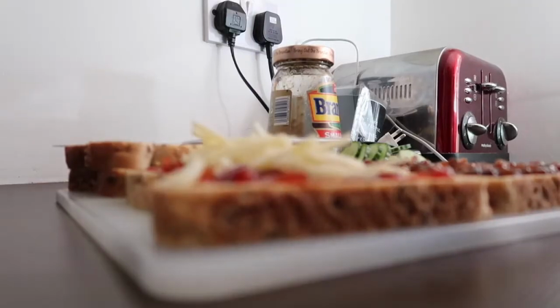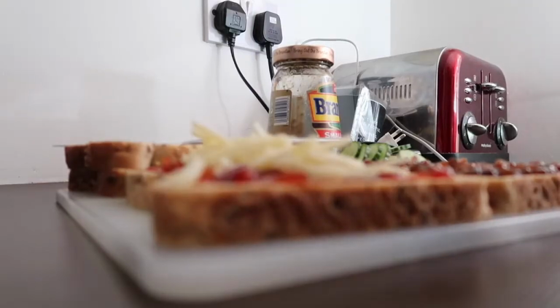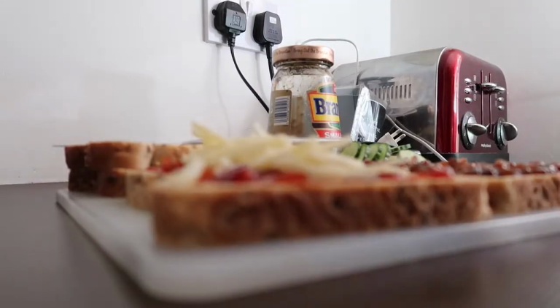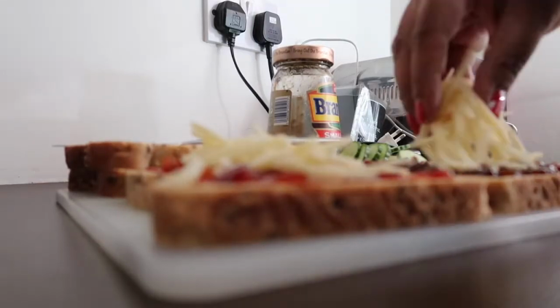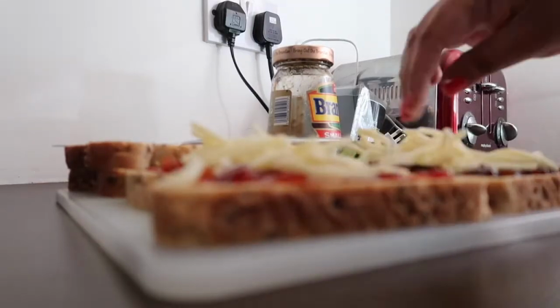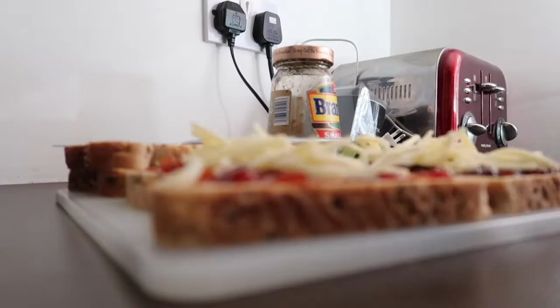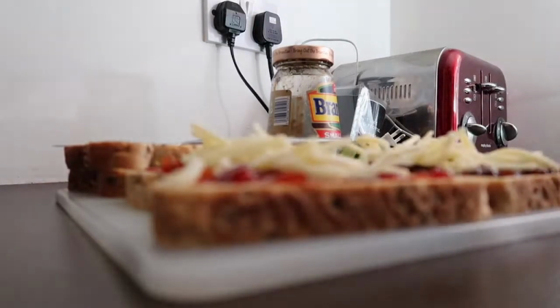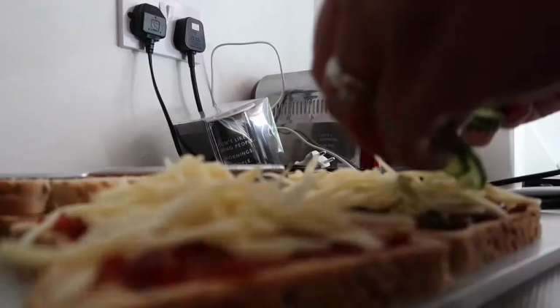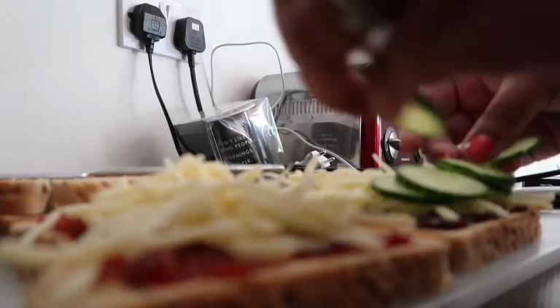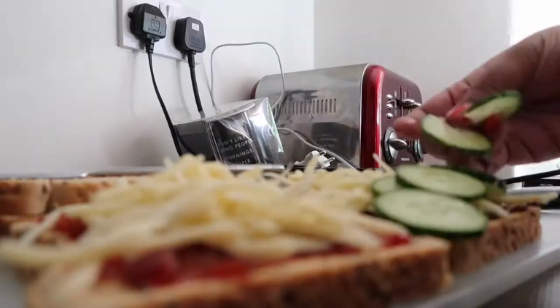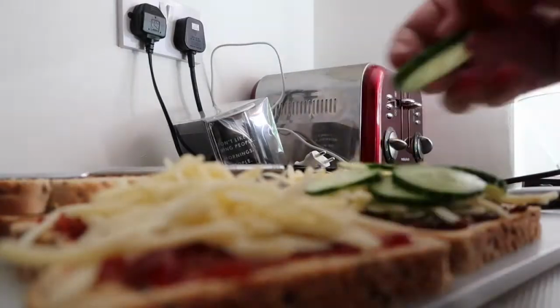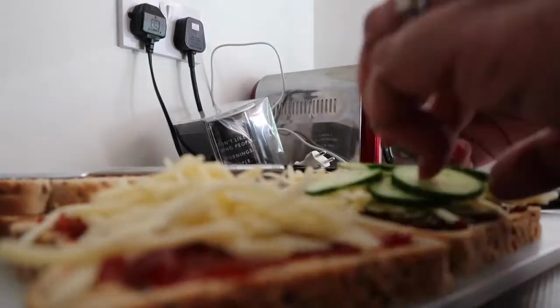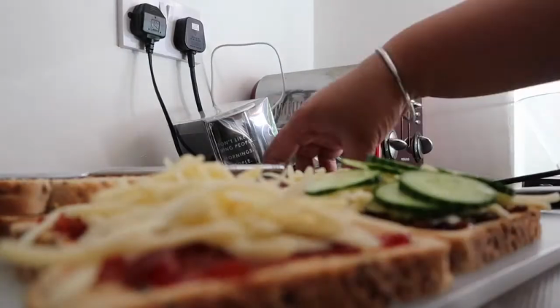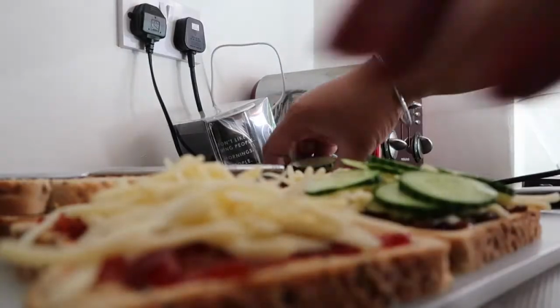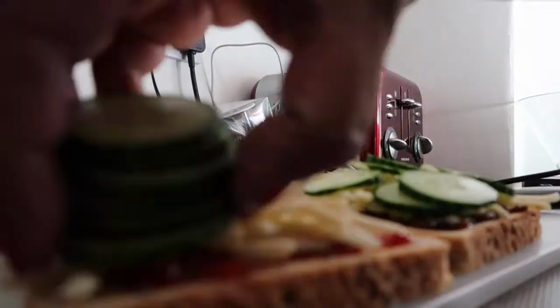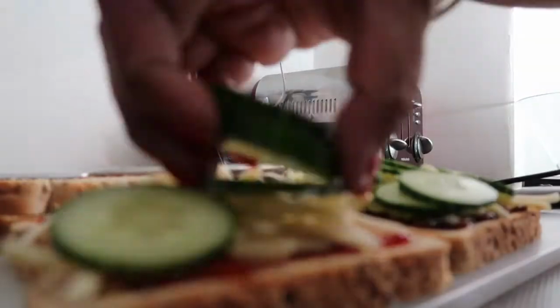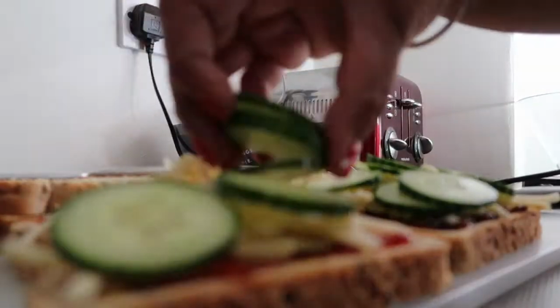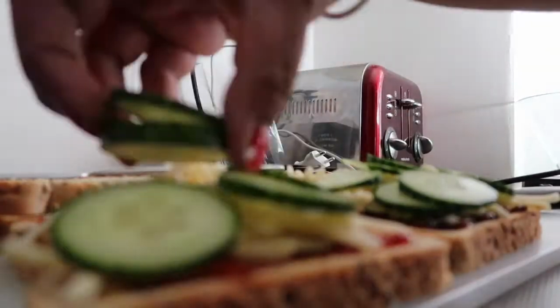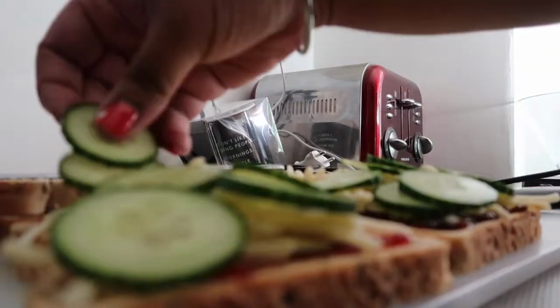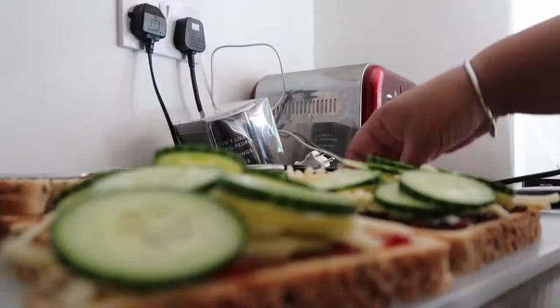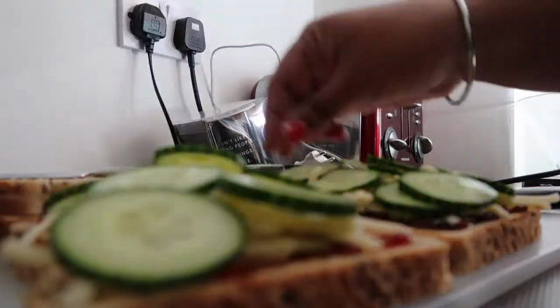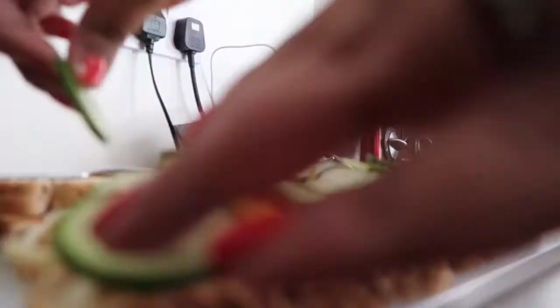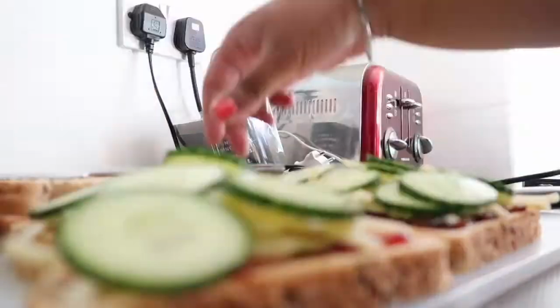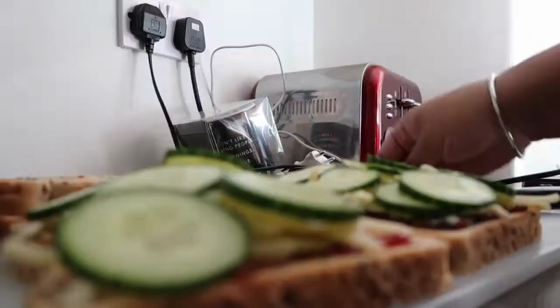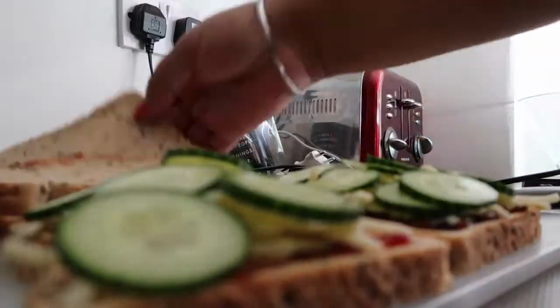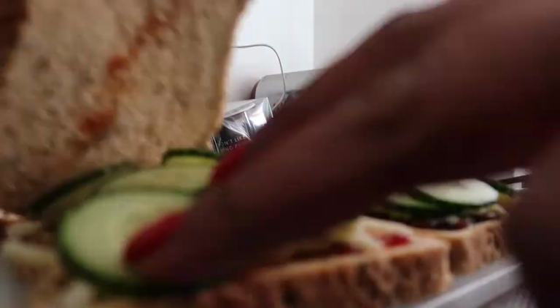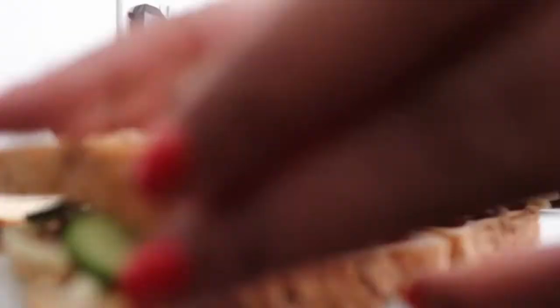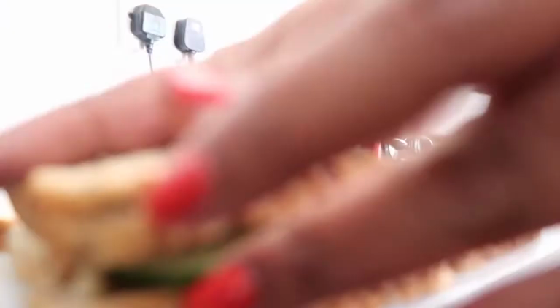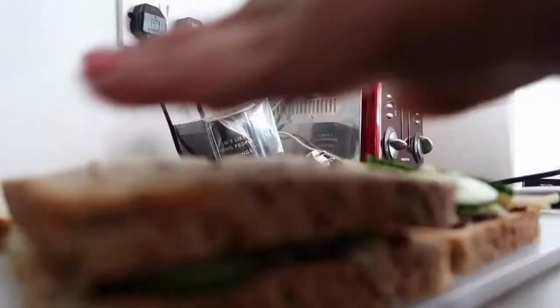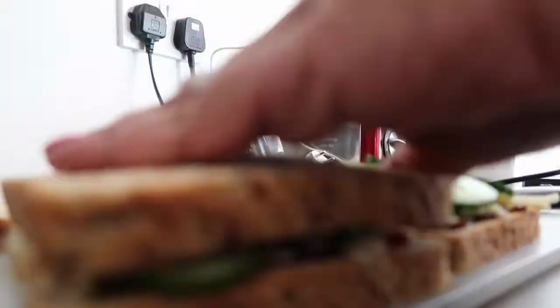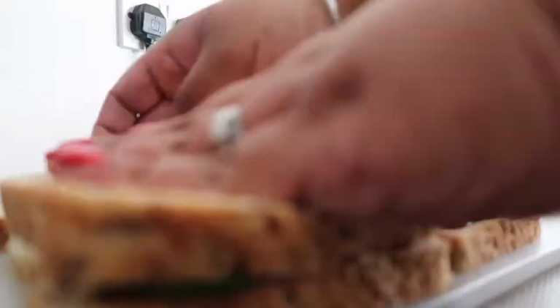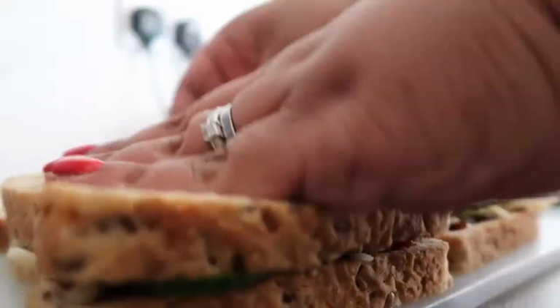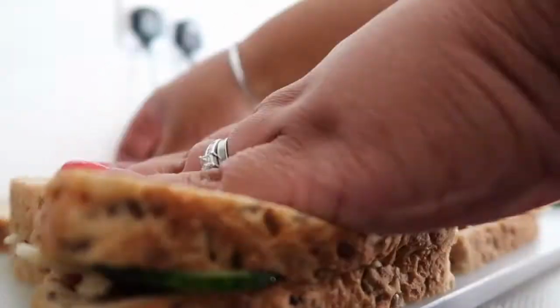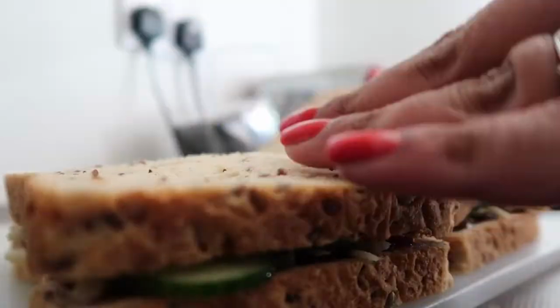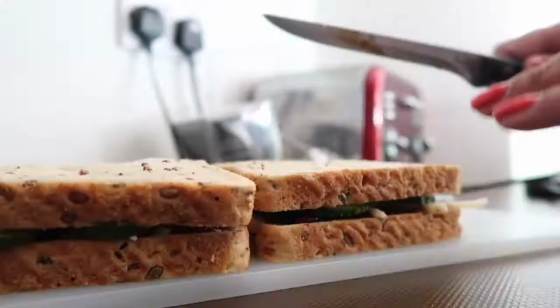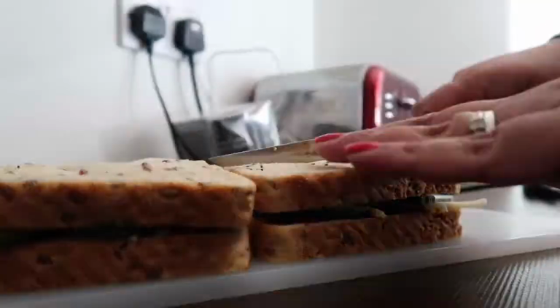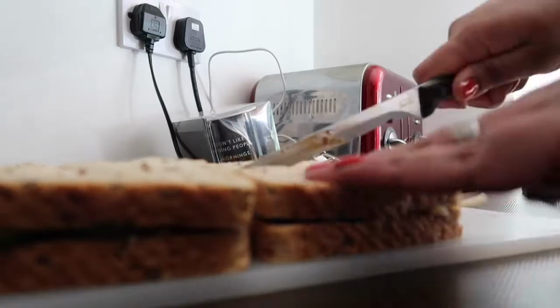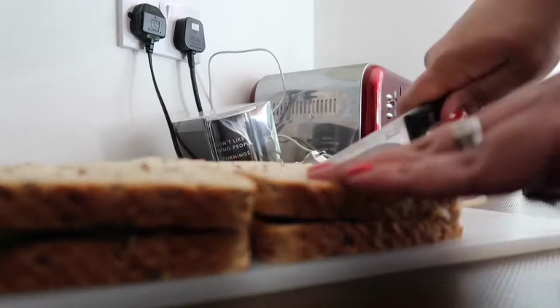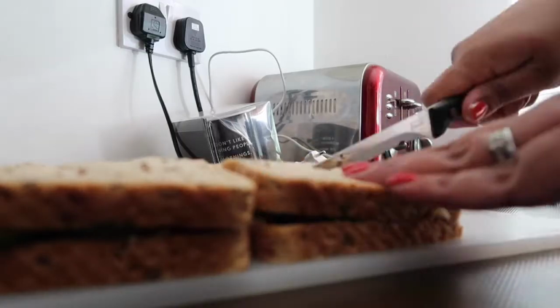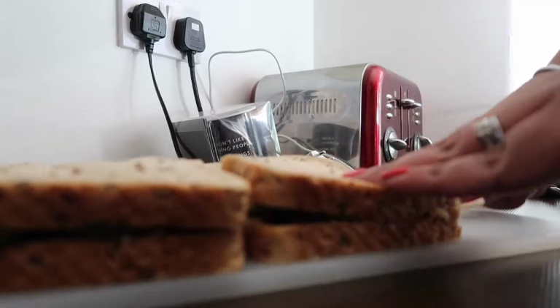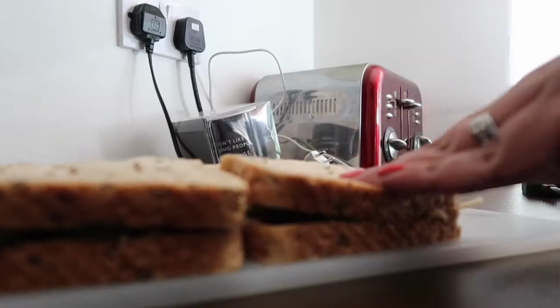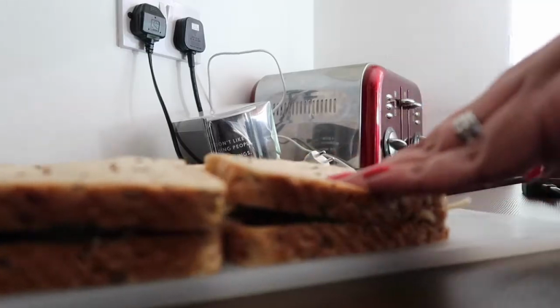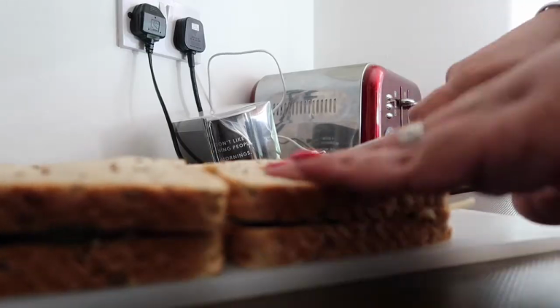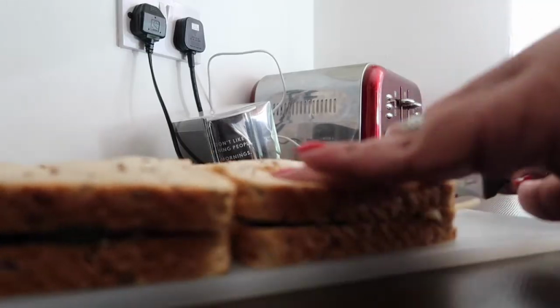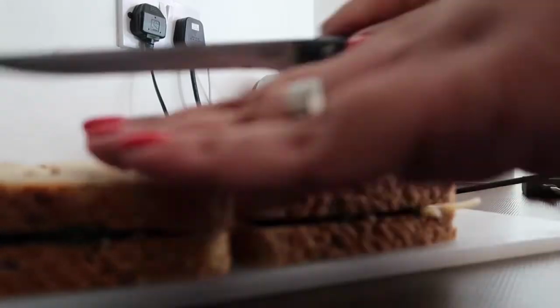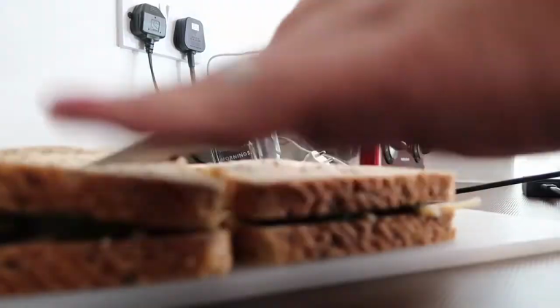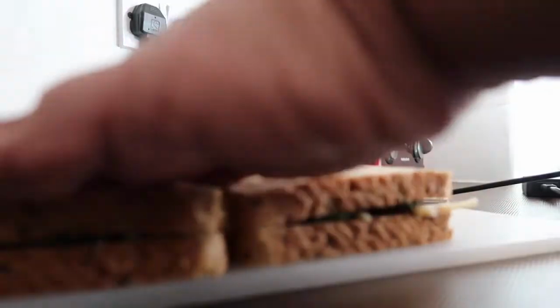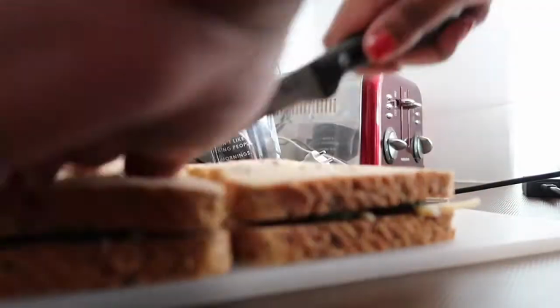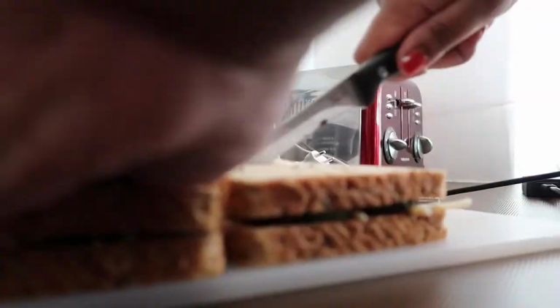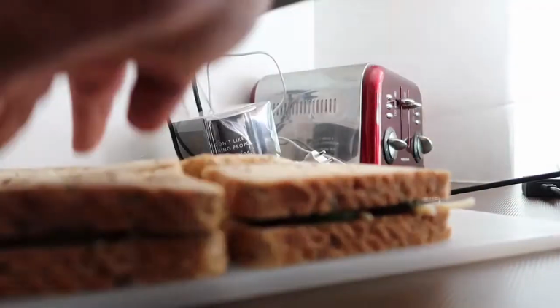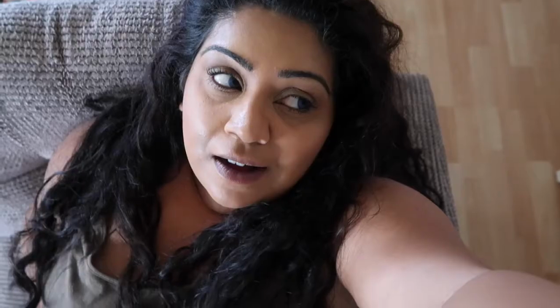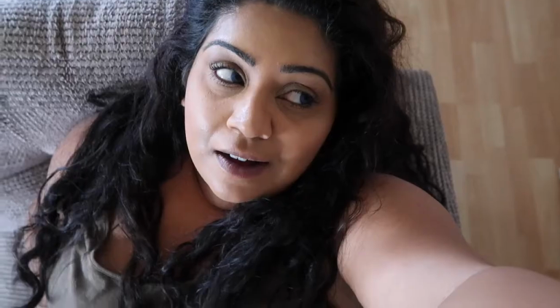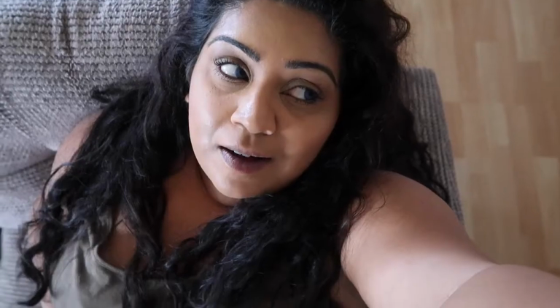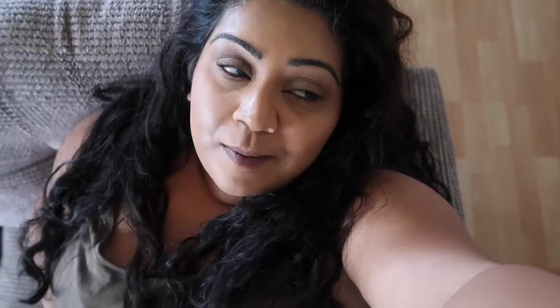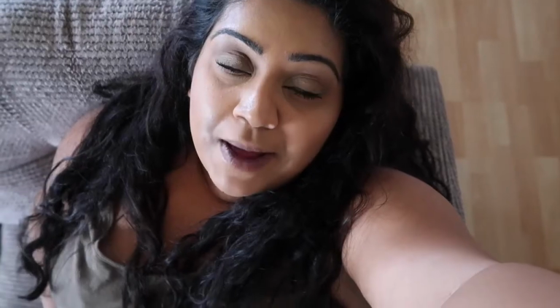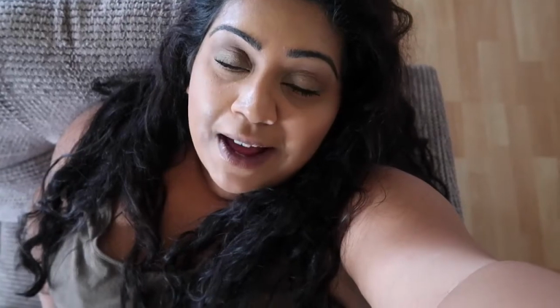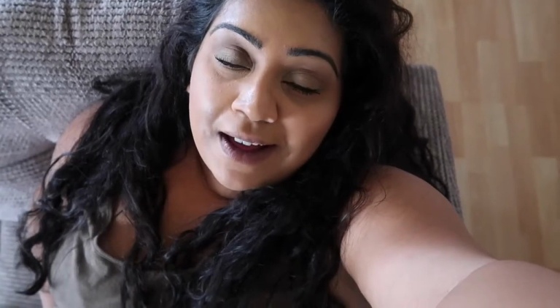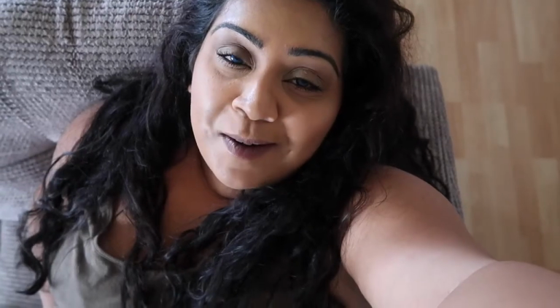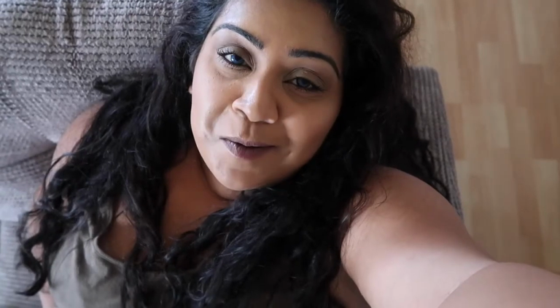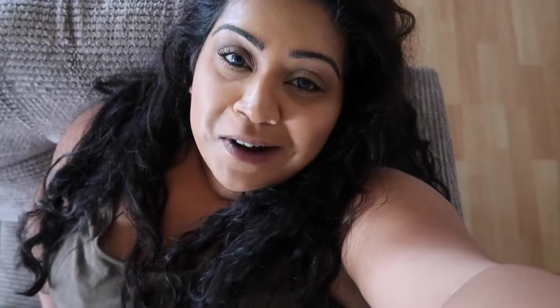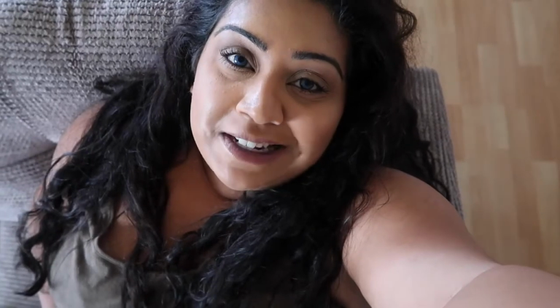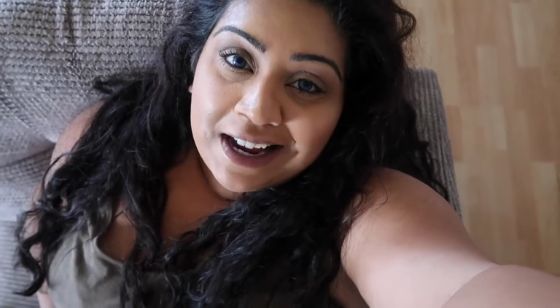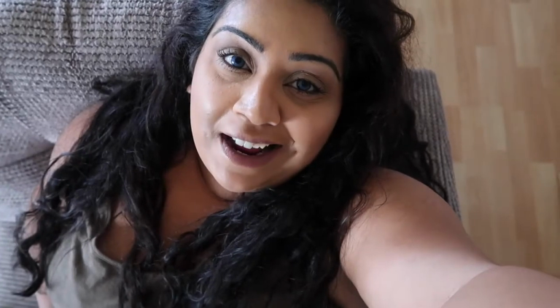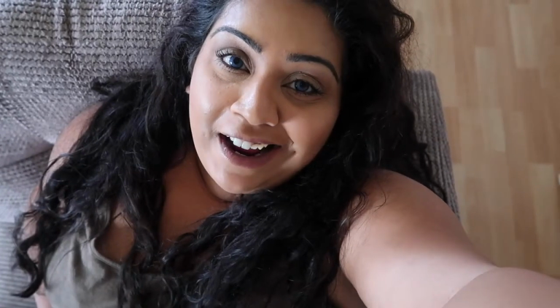But we're starving. It is now quarter past three so we're going to have some lunch. Oh man, what a day.